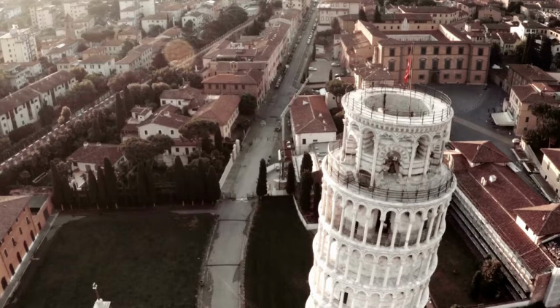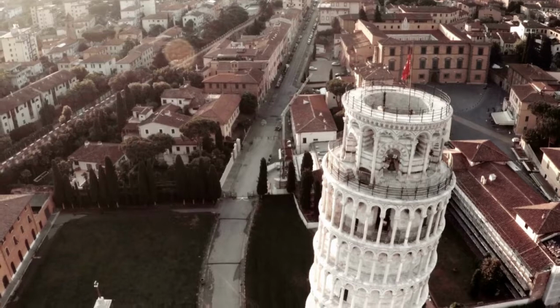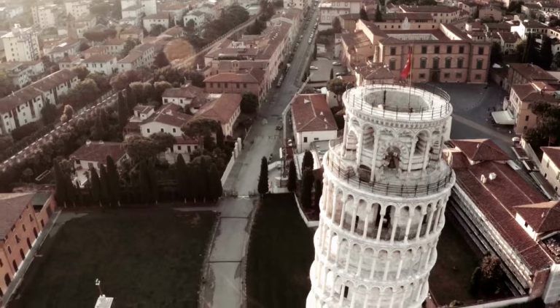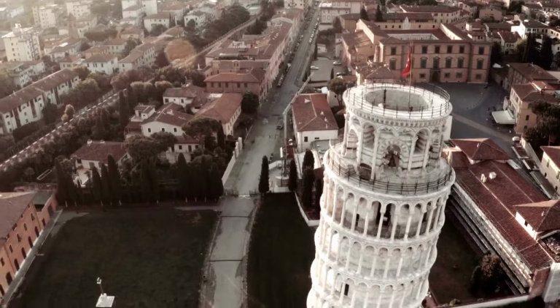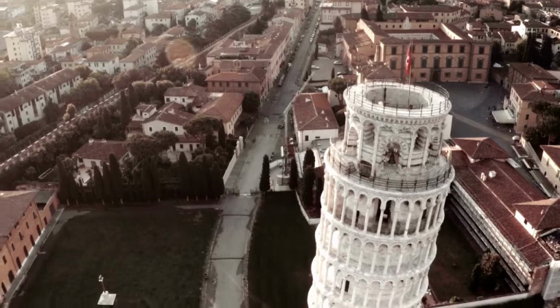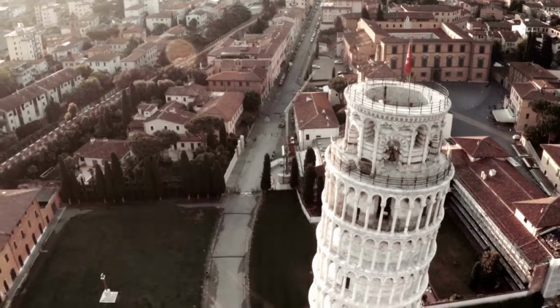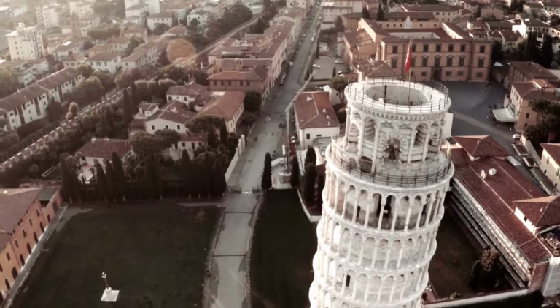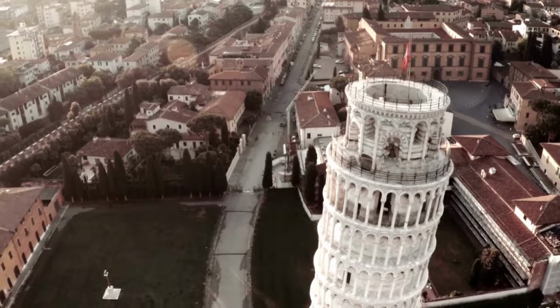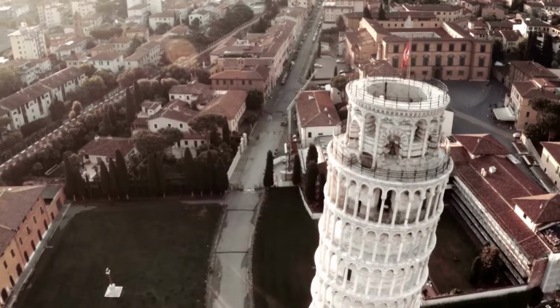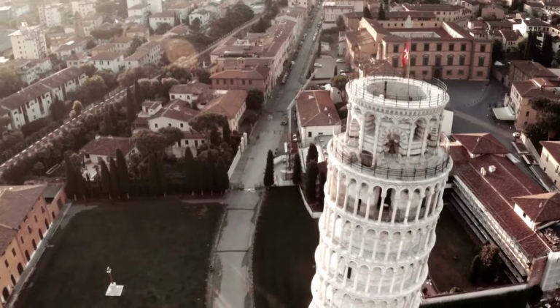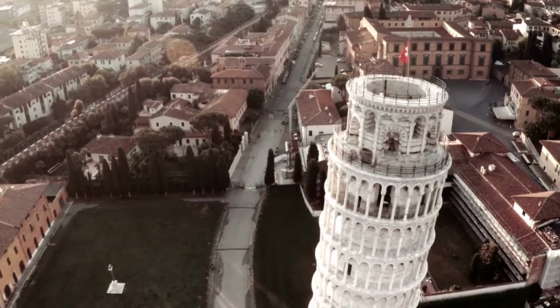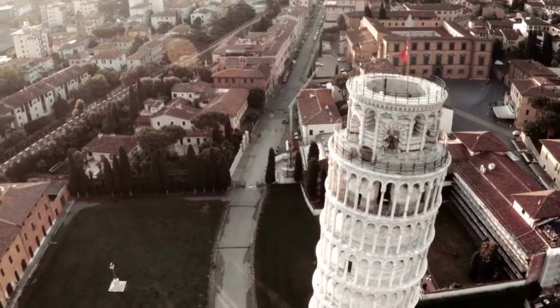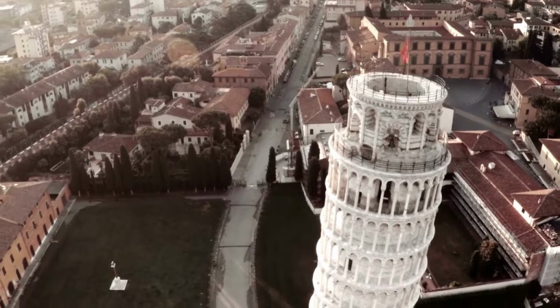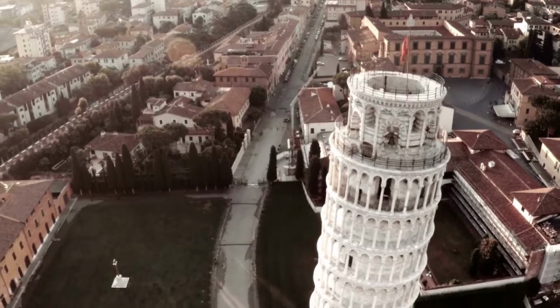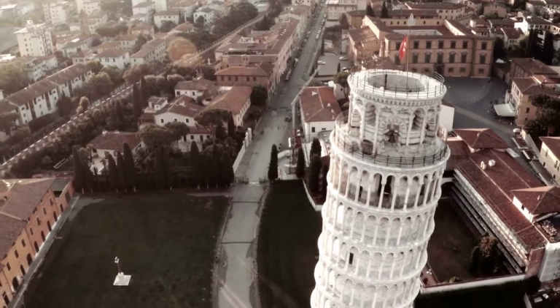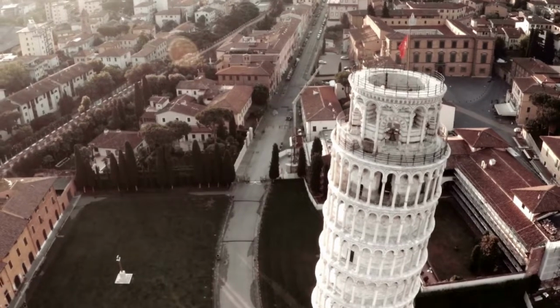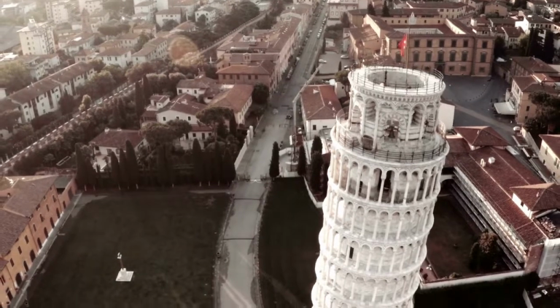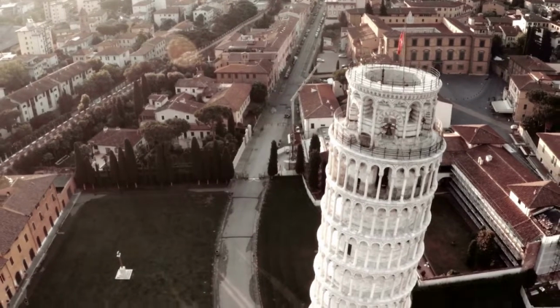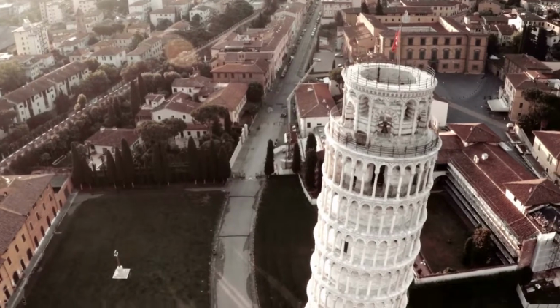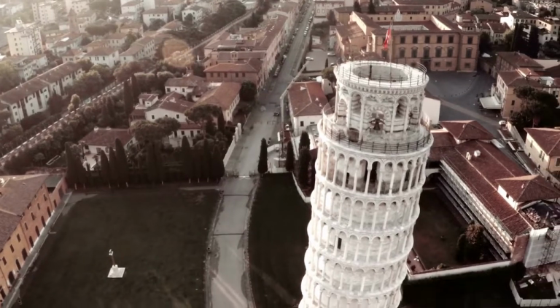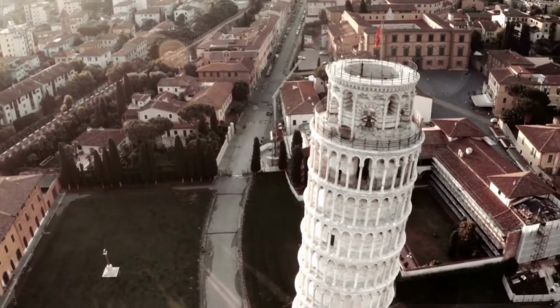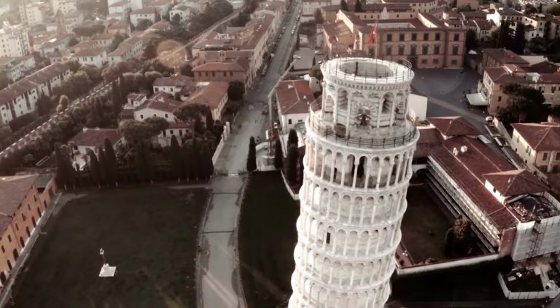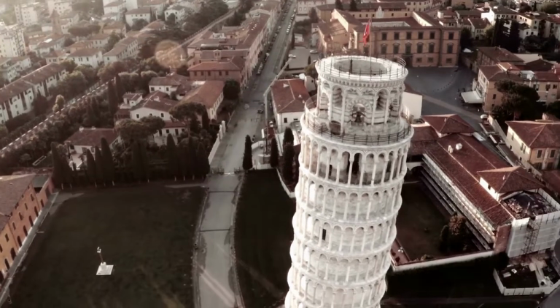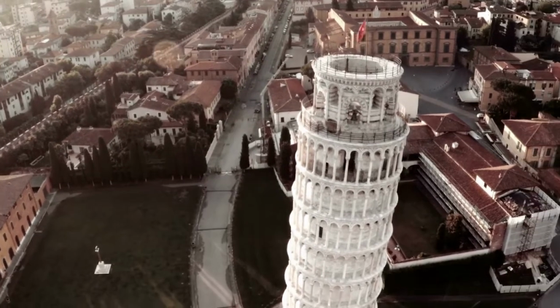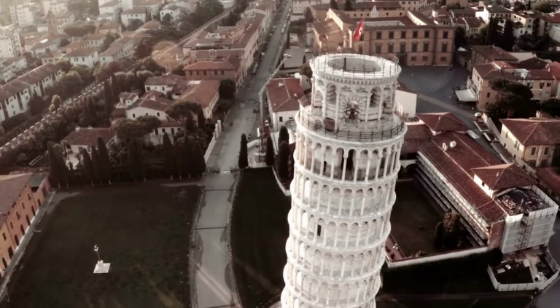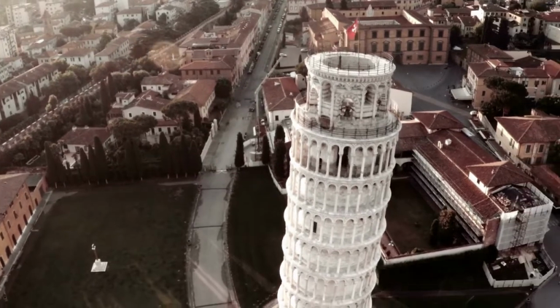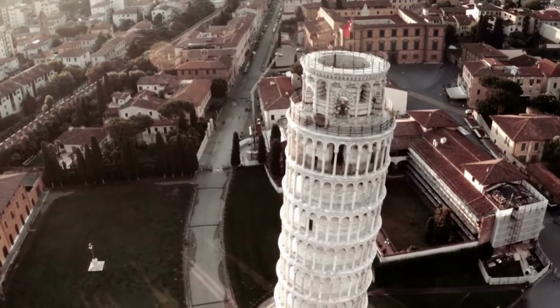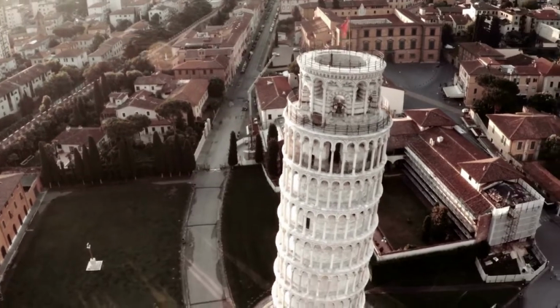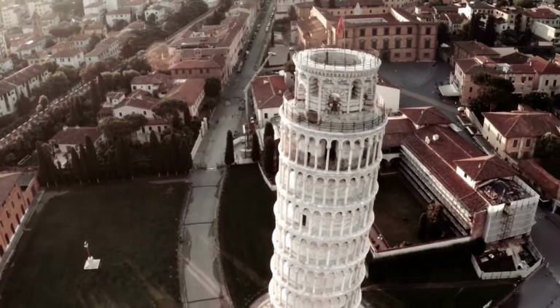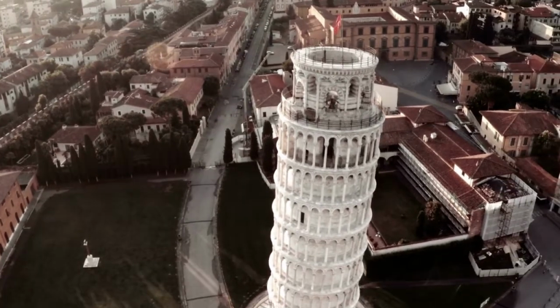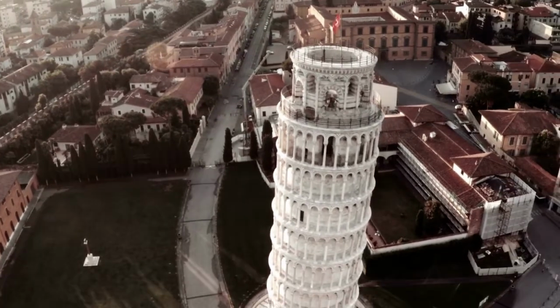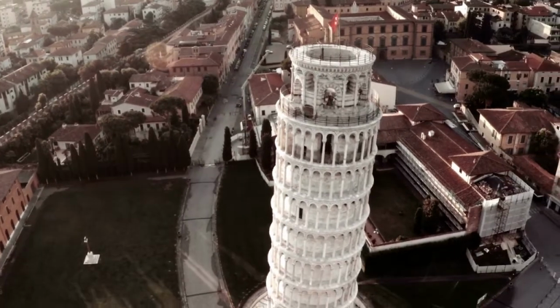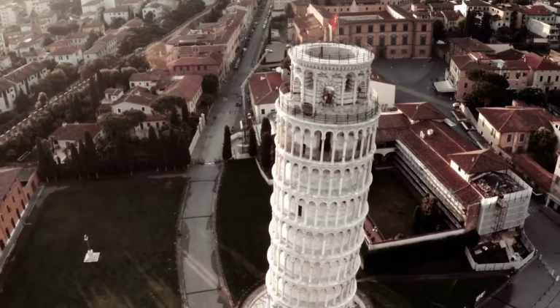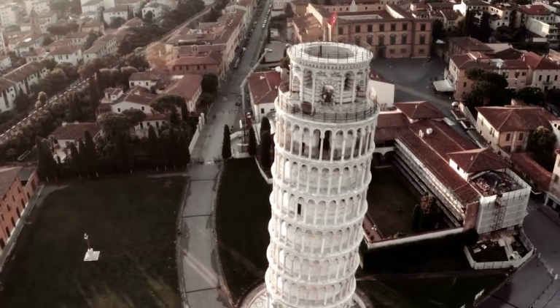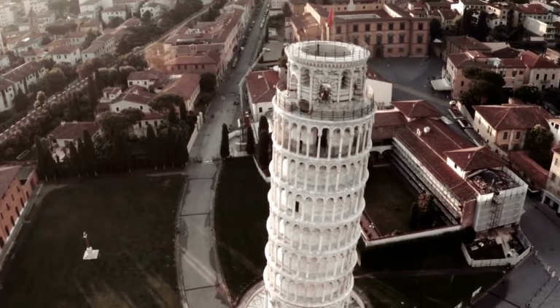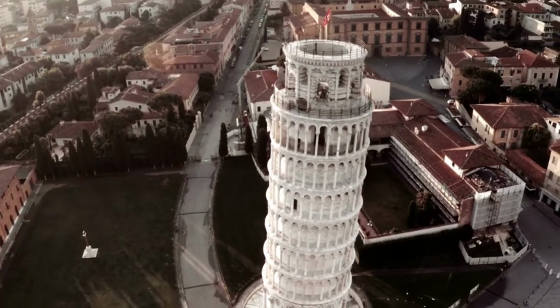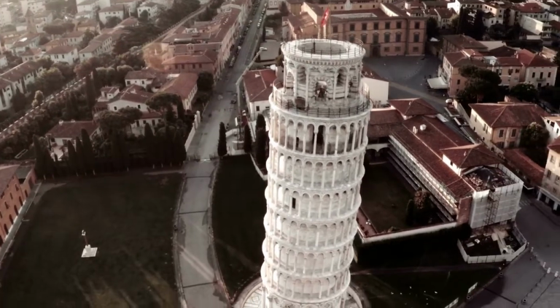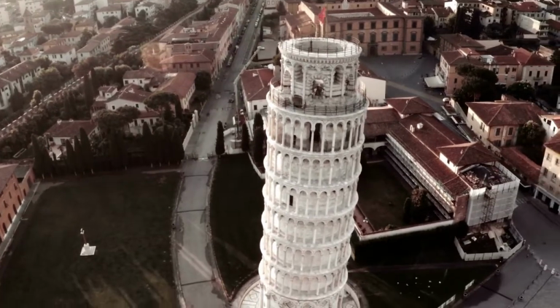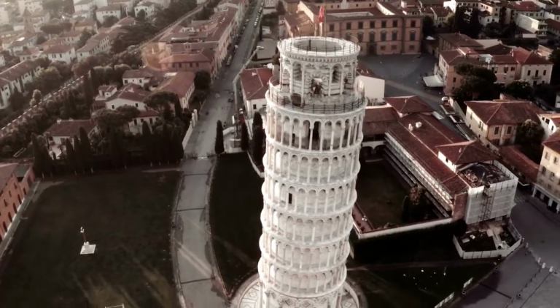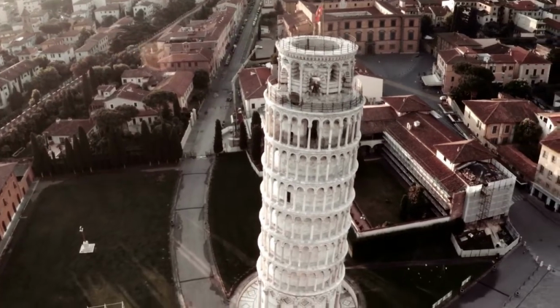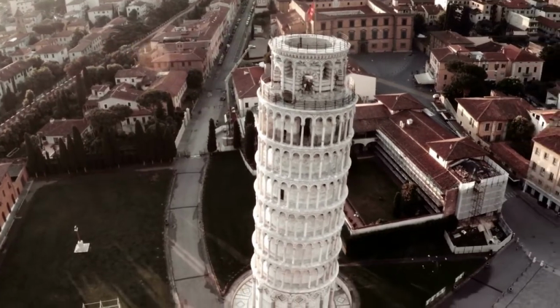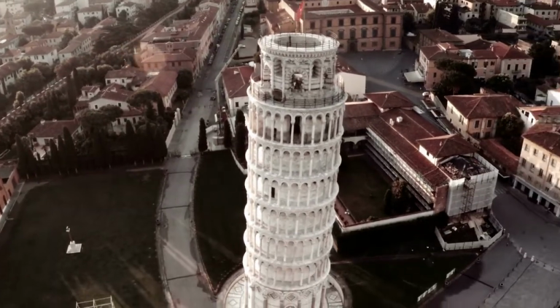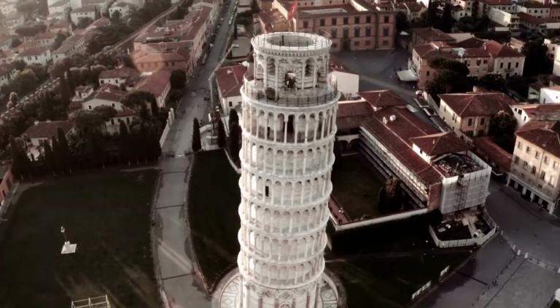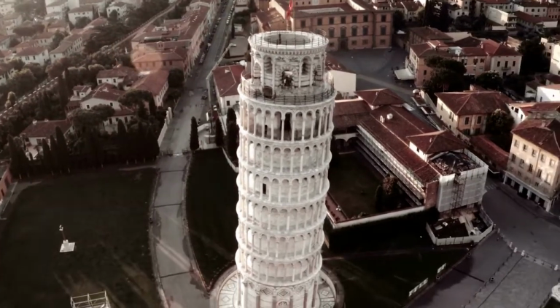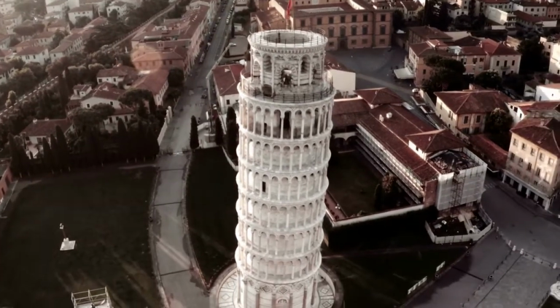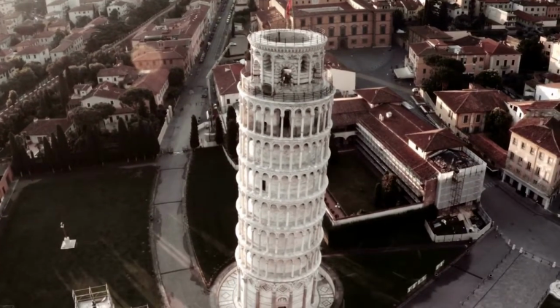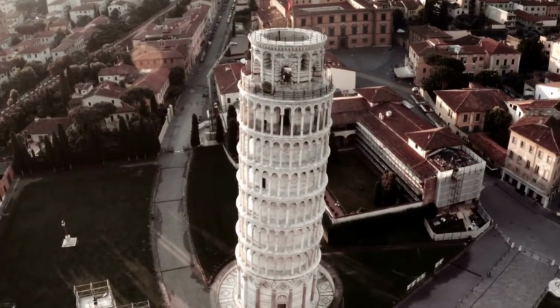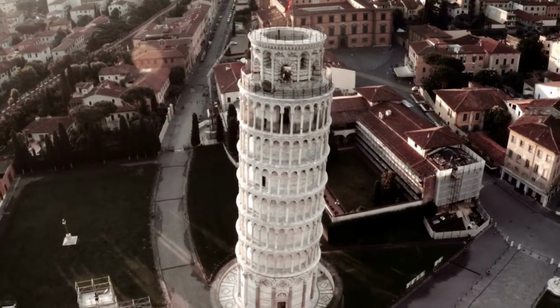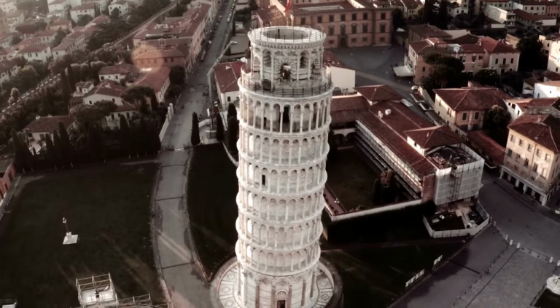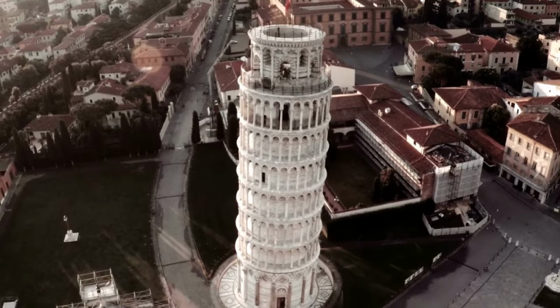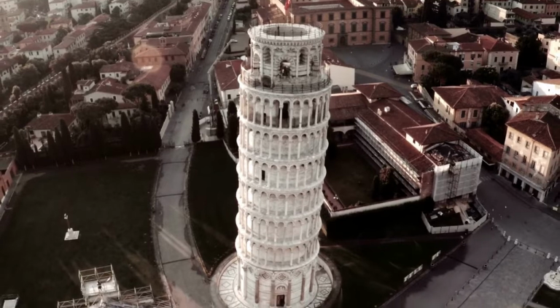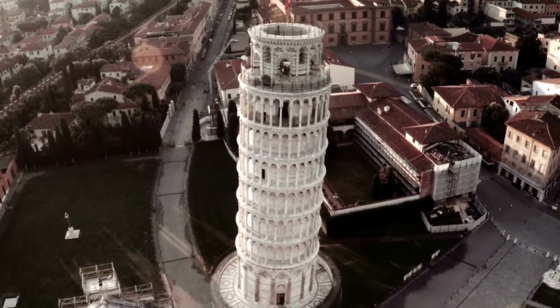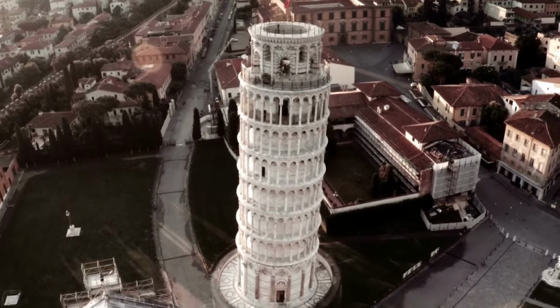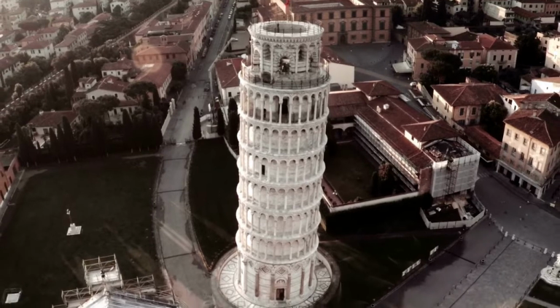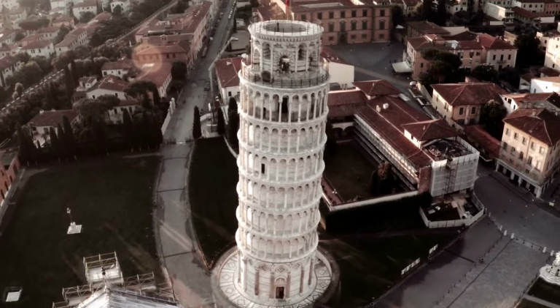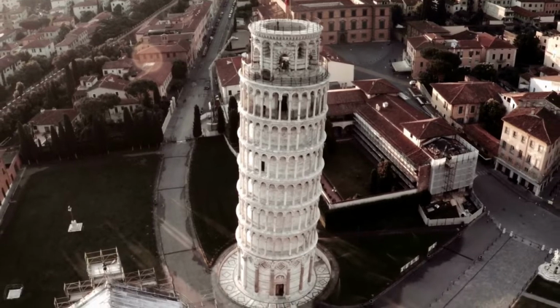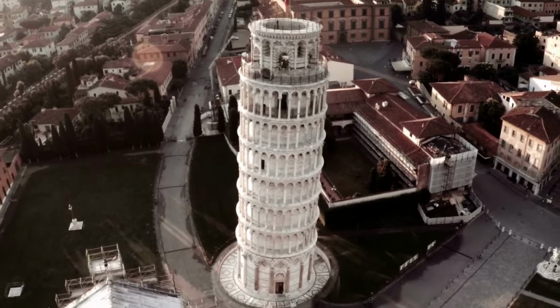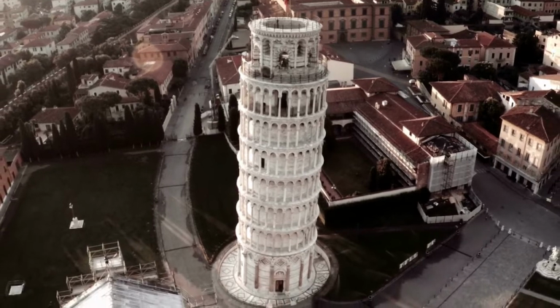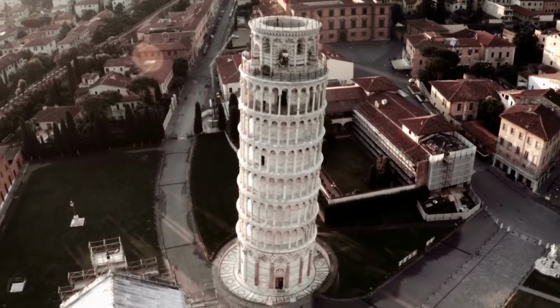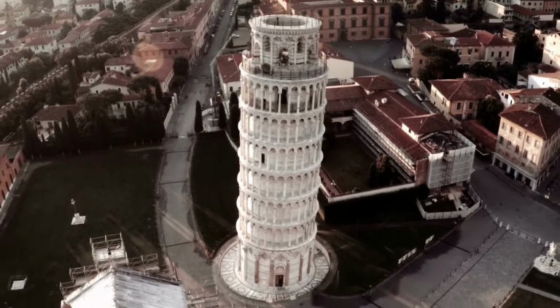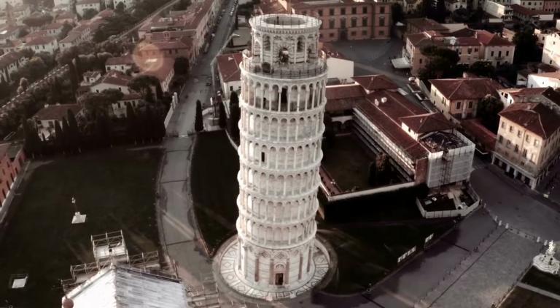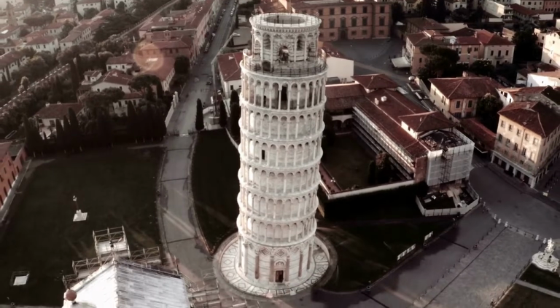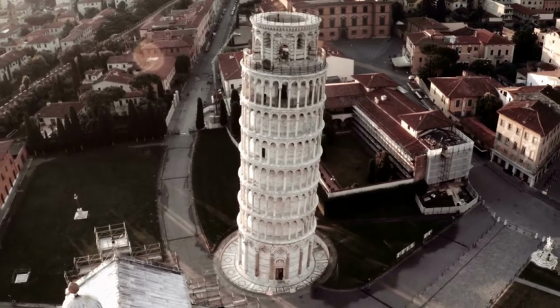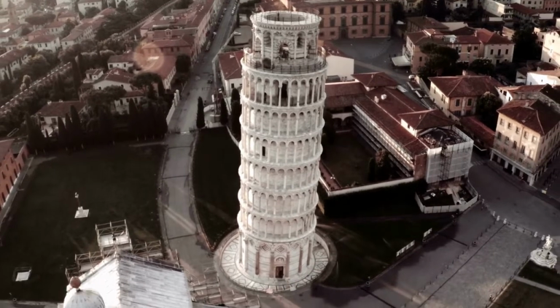Welcome to Trending Places. Today we will showcase you about The Leaning Tower of Pisa.